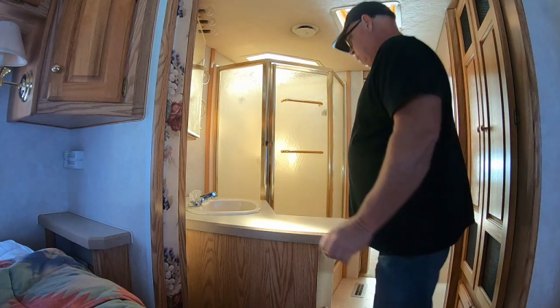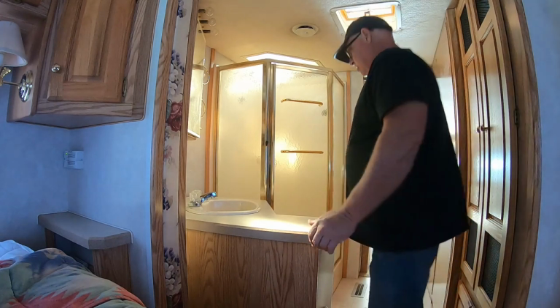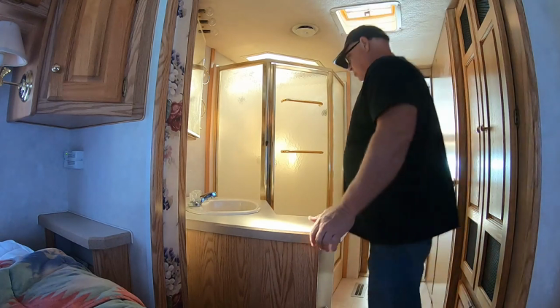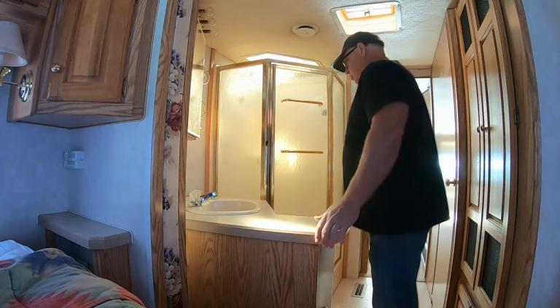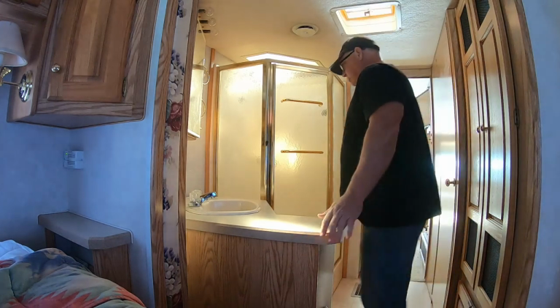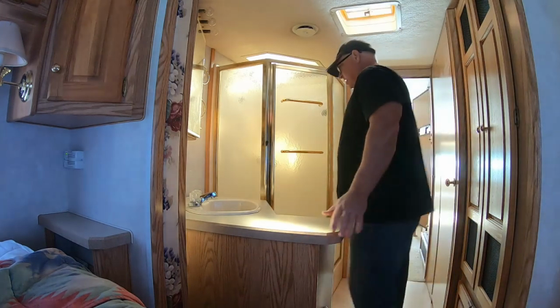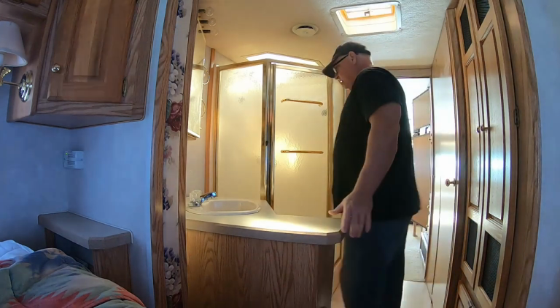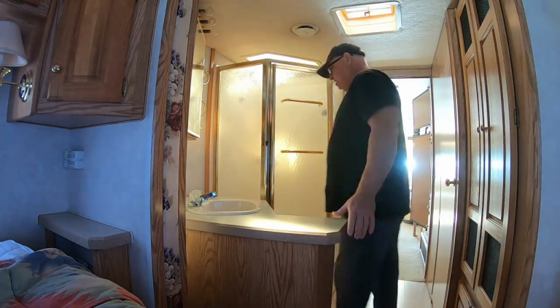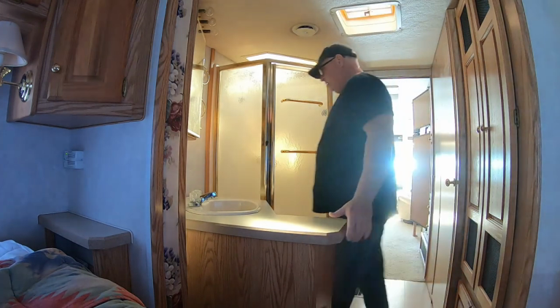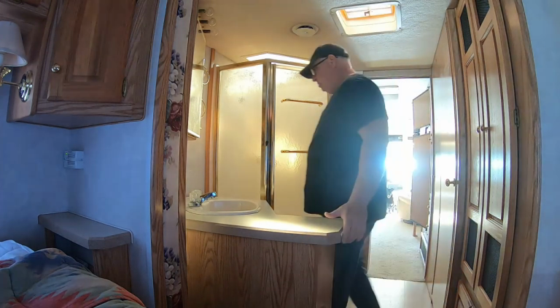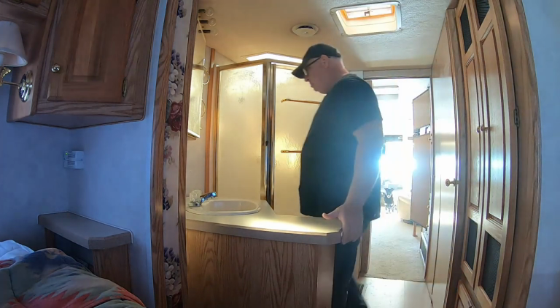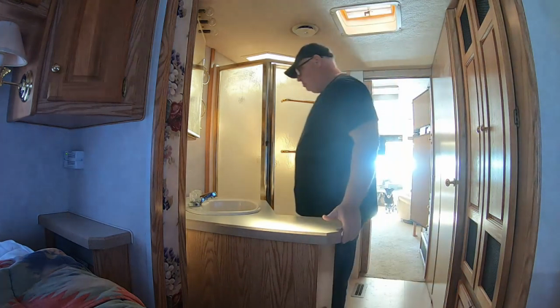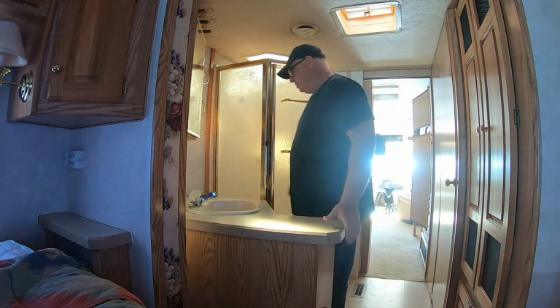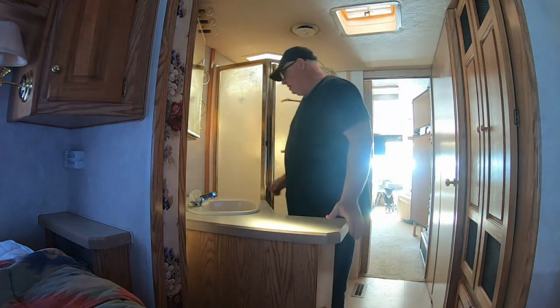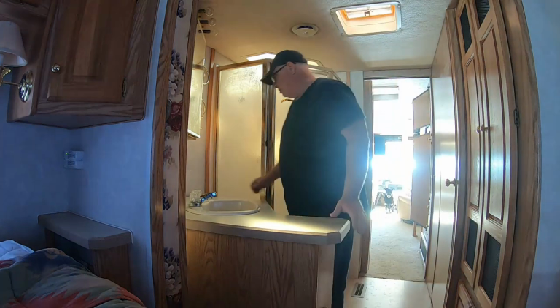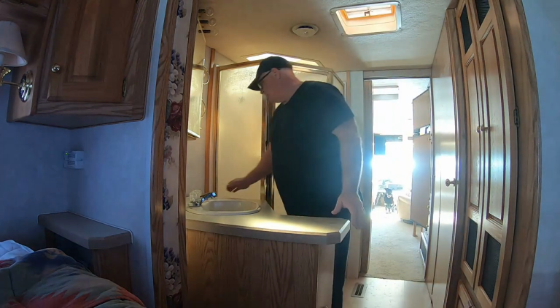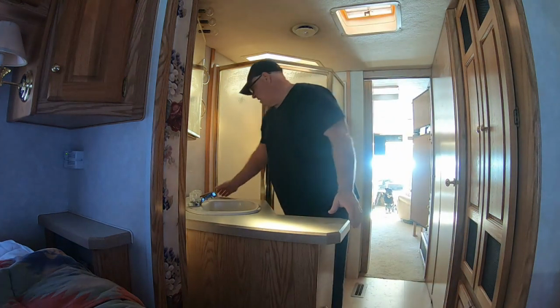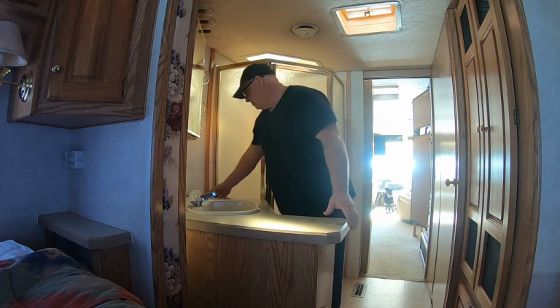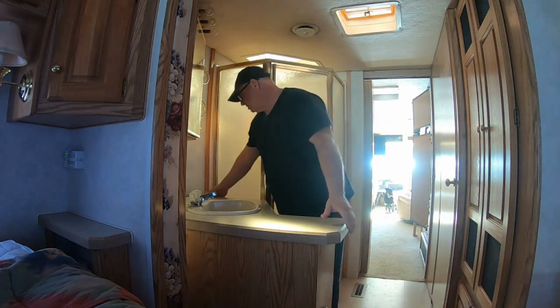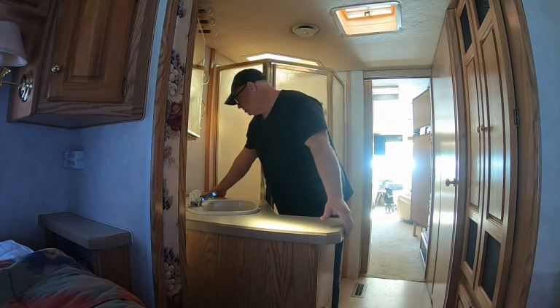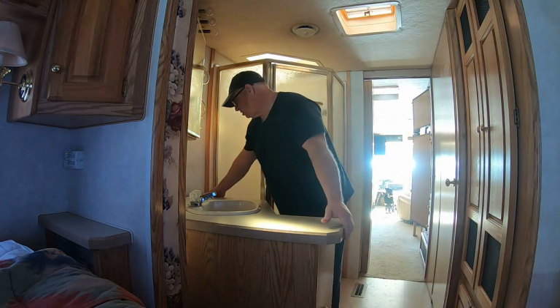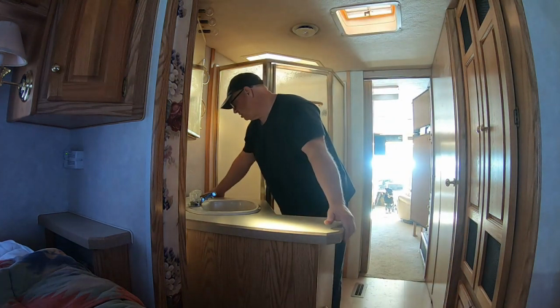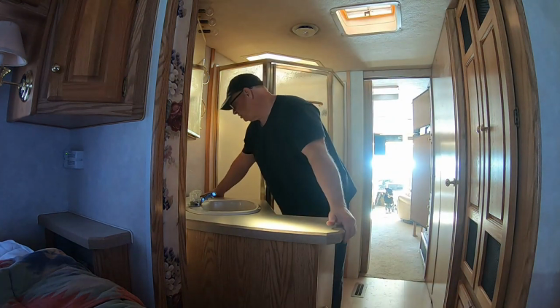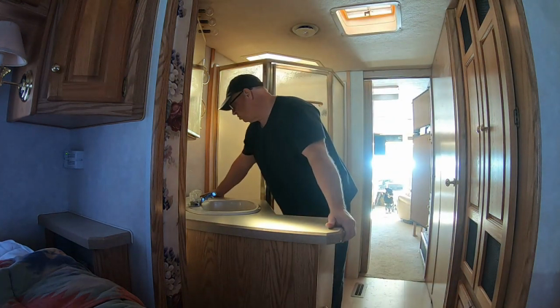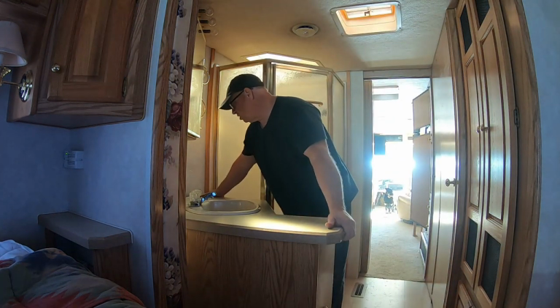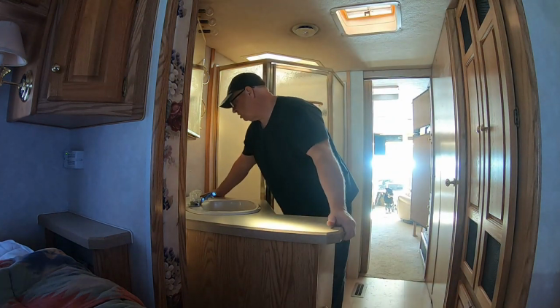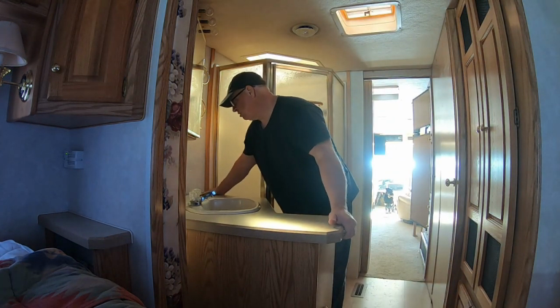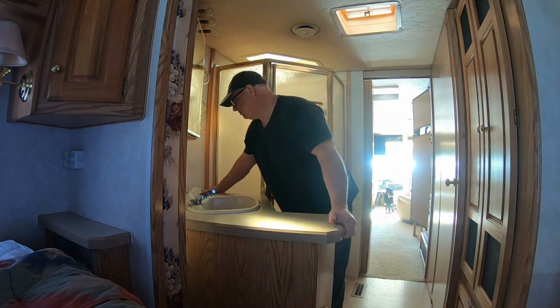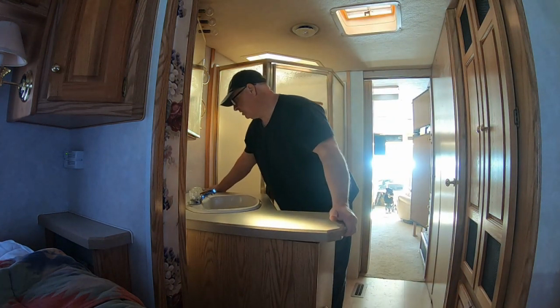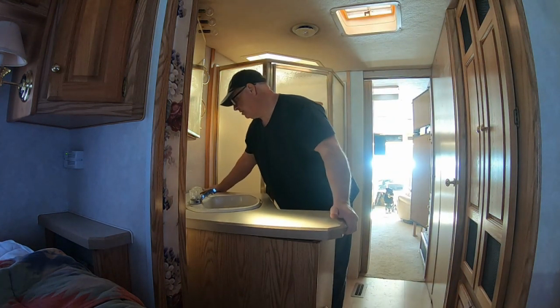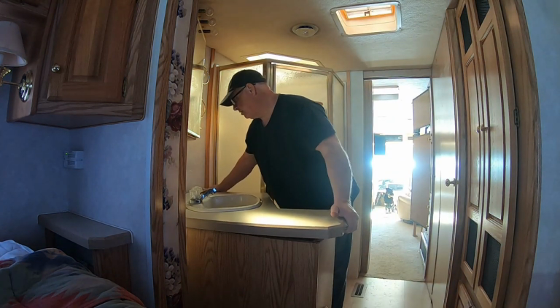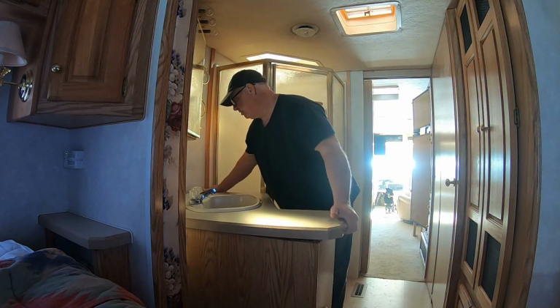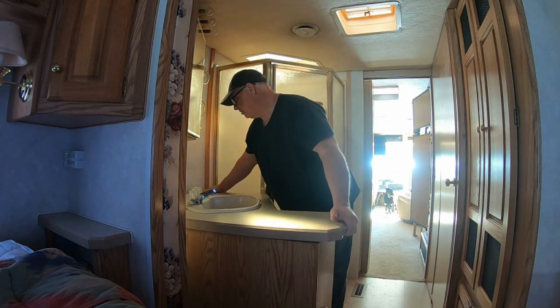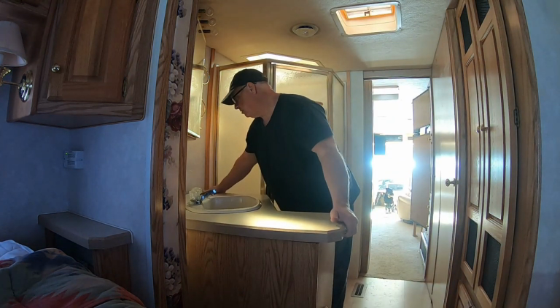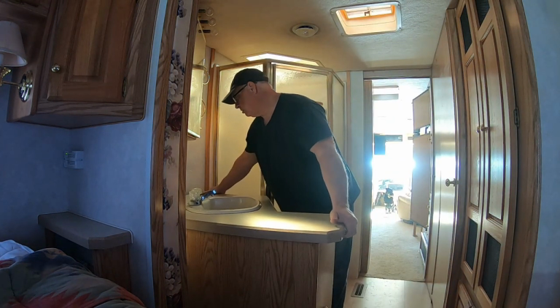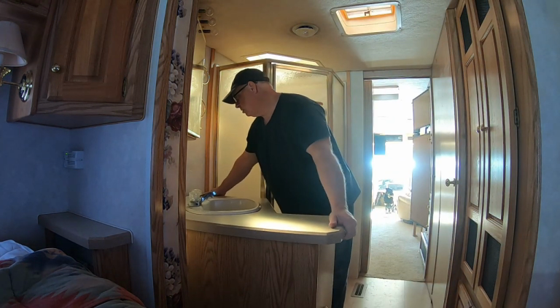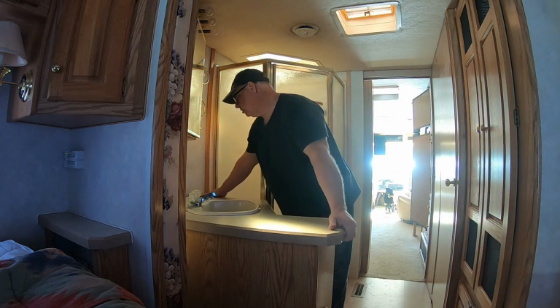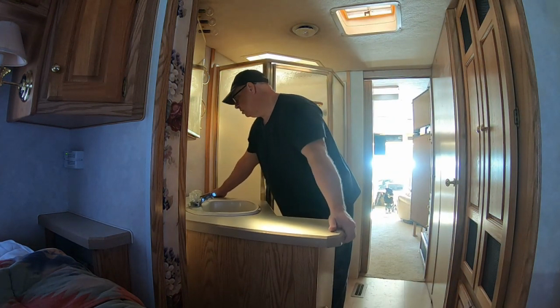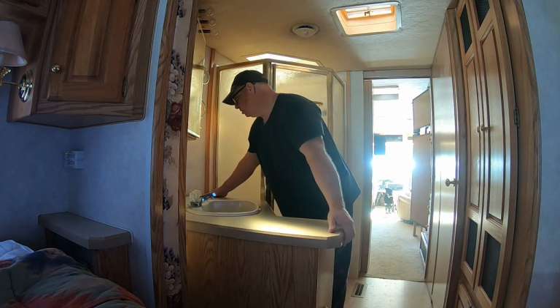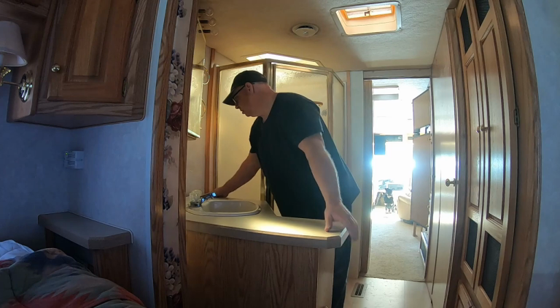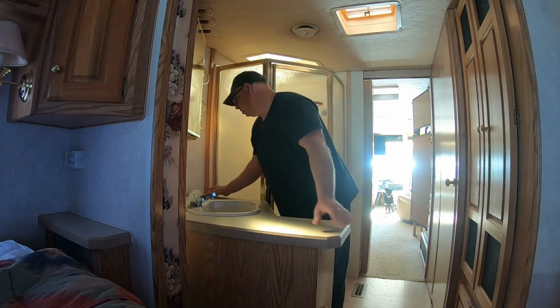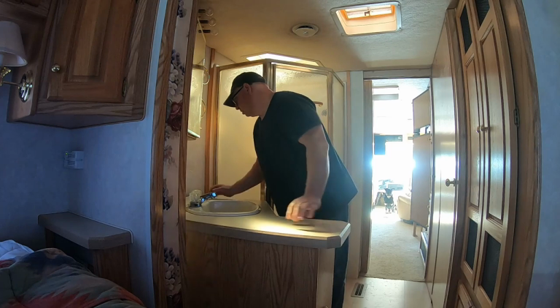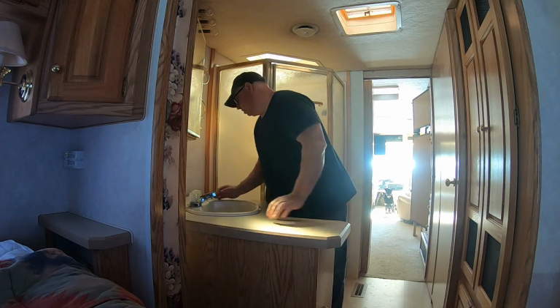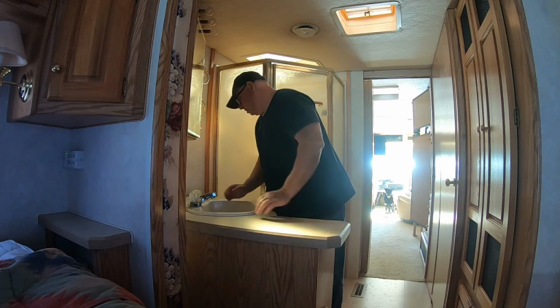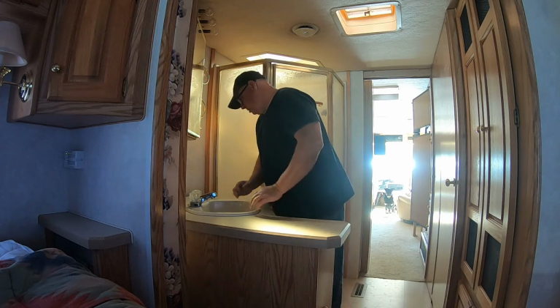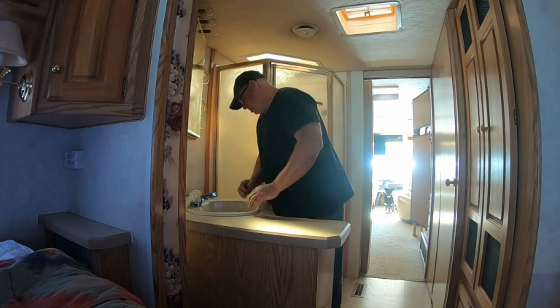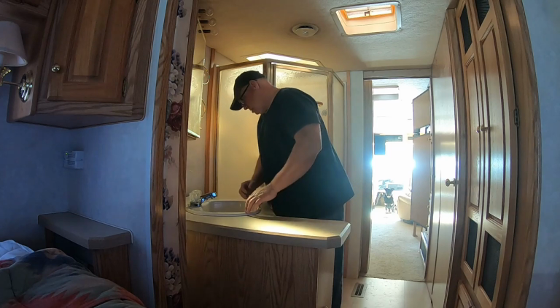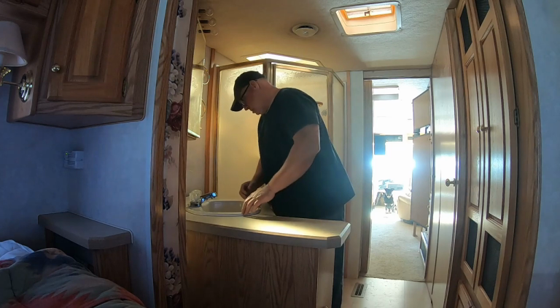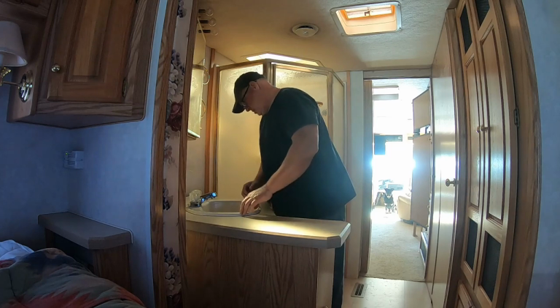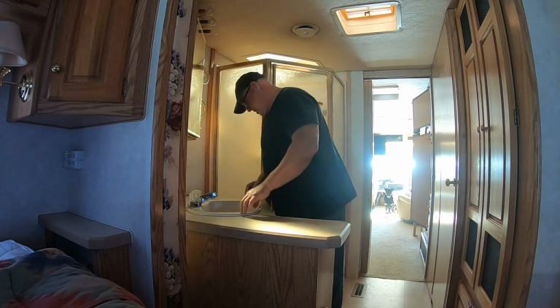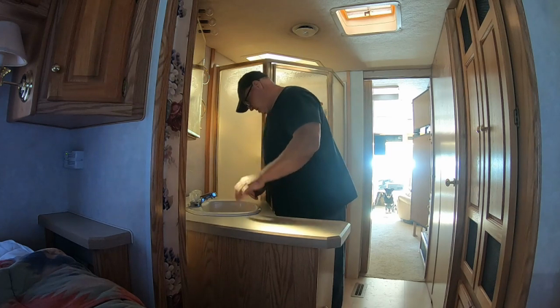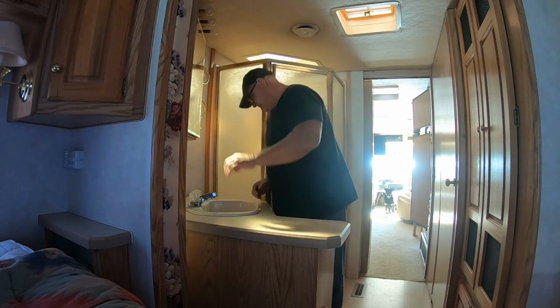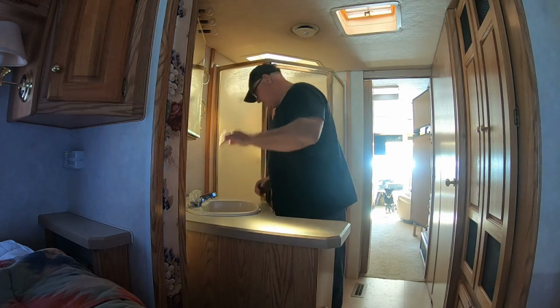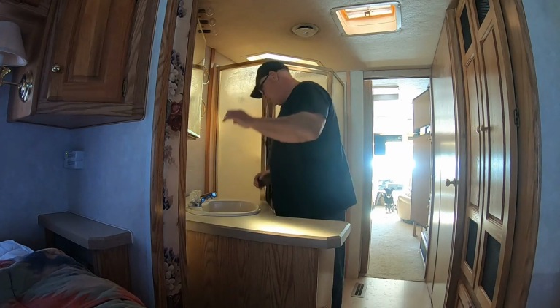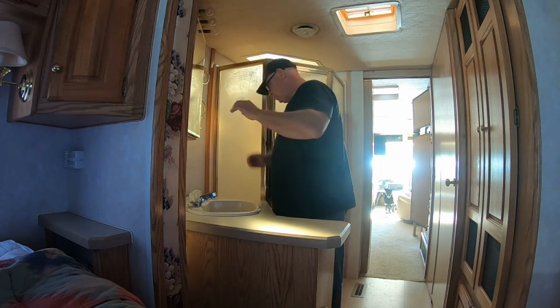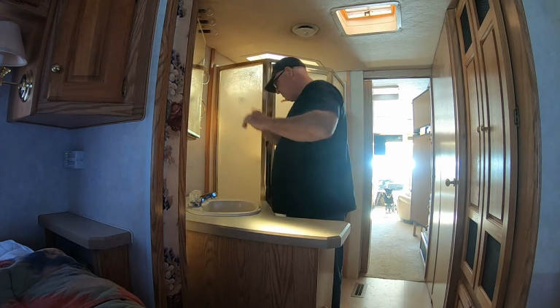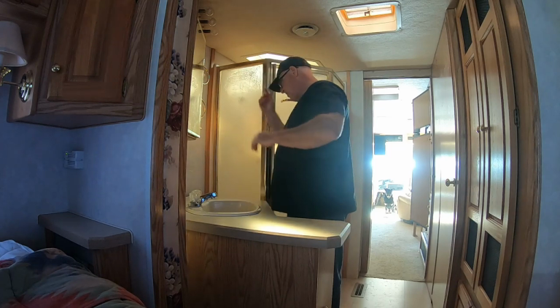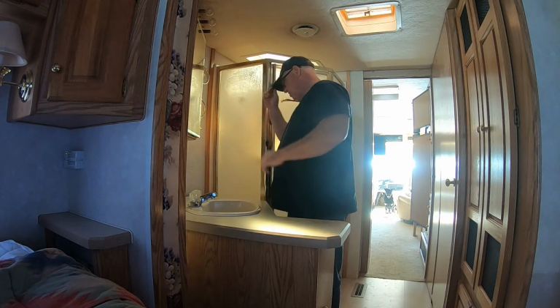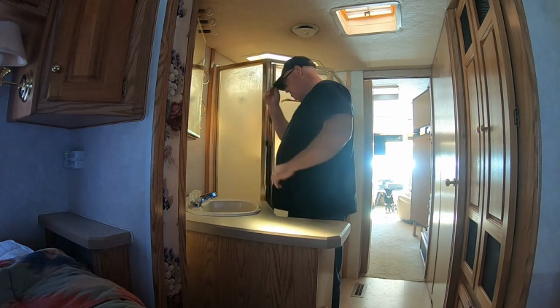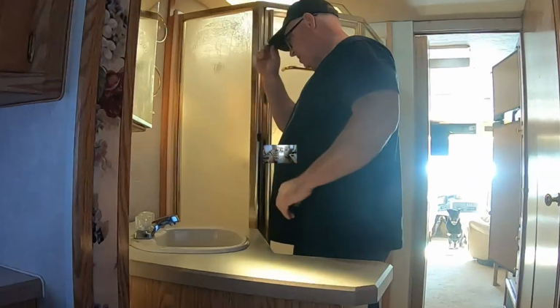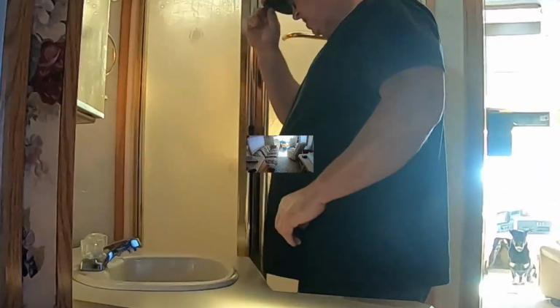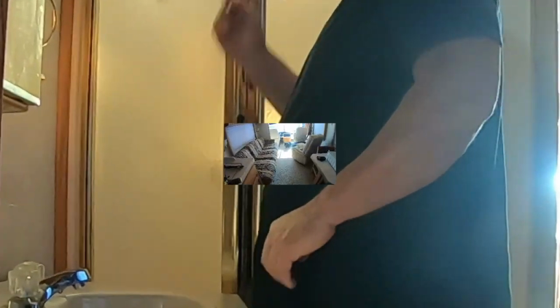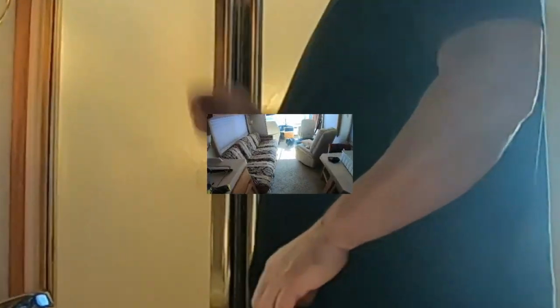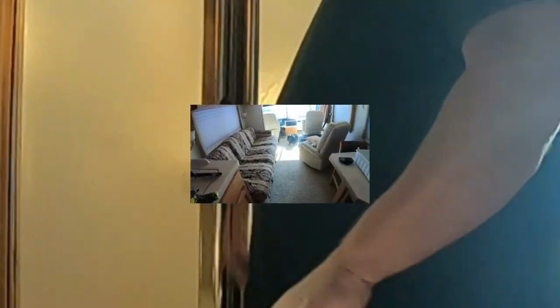Minimal amount of — really no damage at all on the wall over here. And I got the sink and everything all intact.